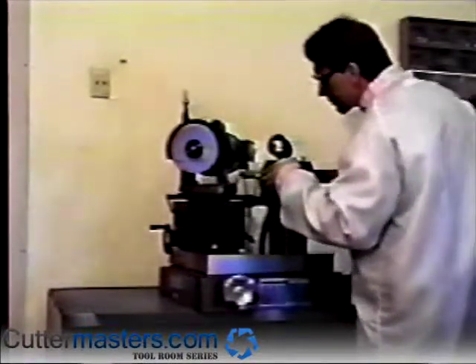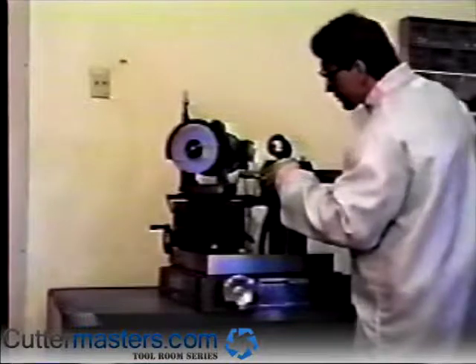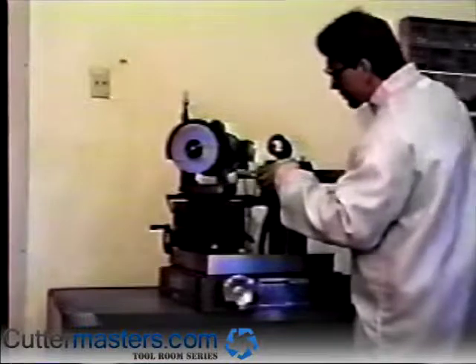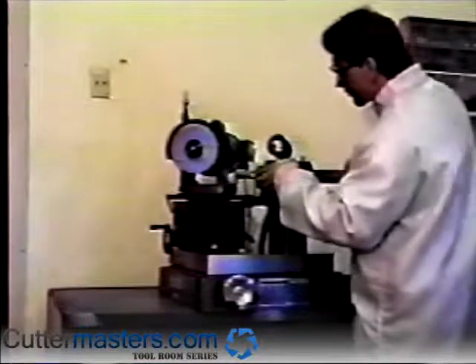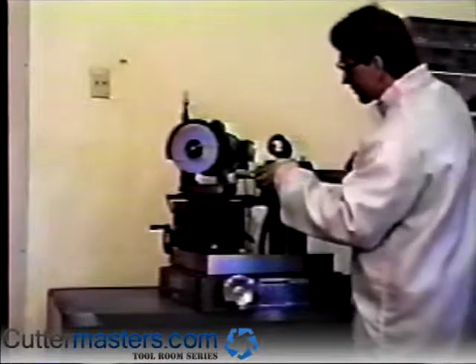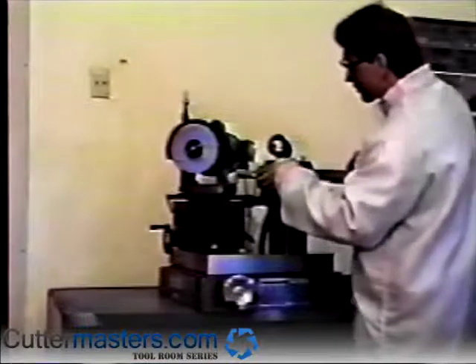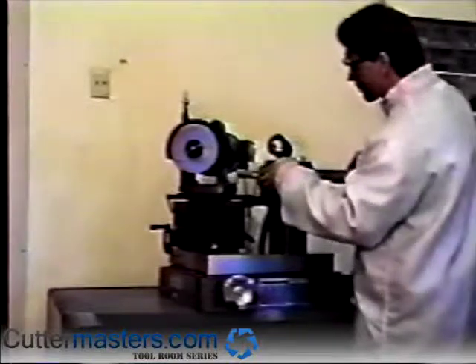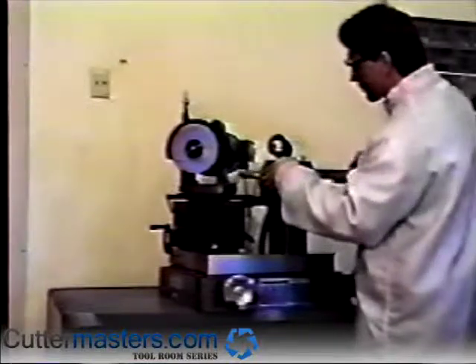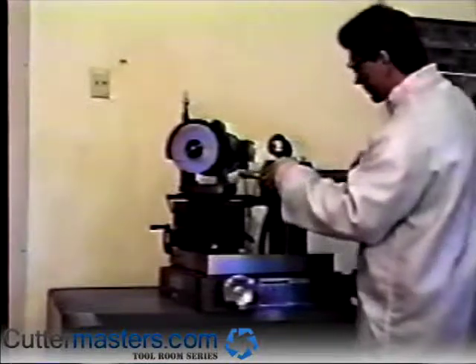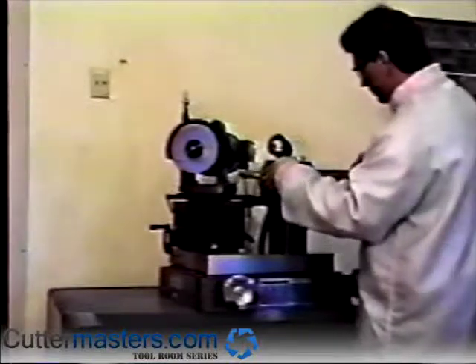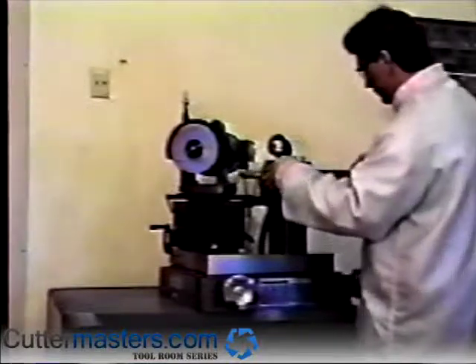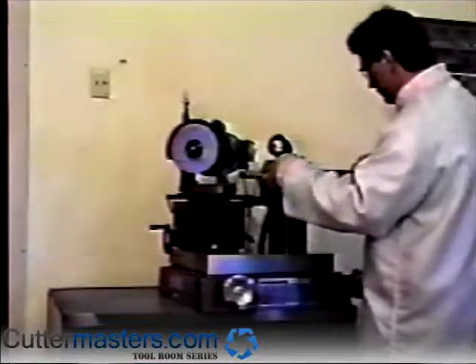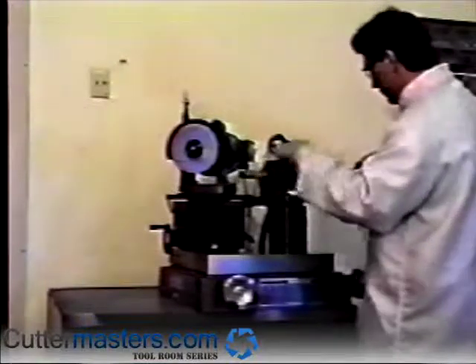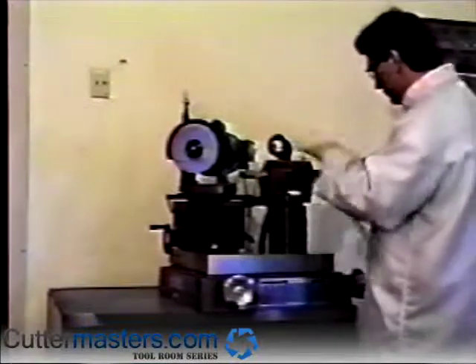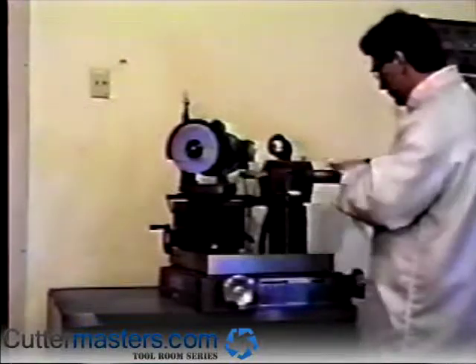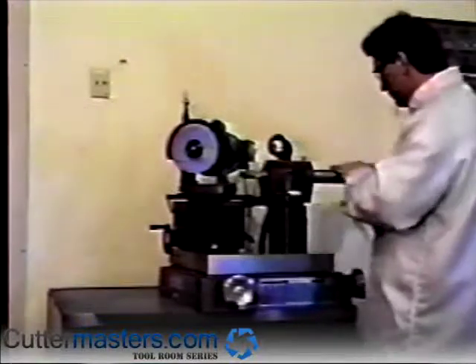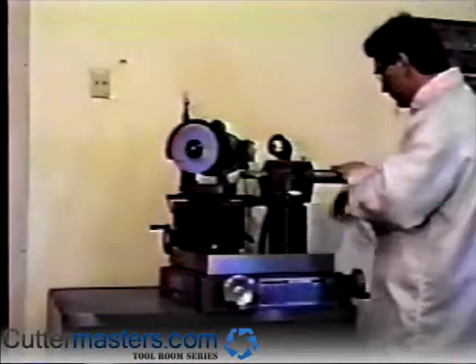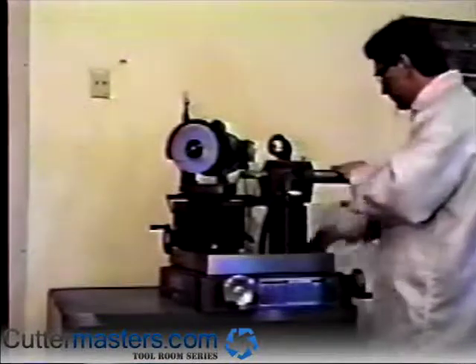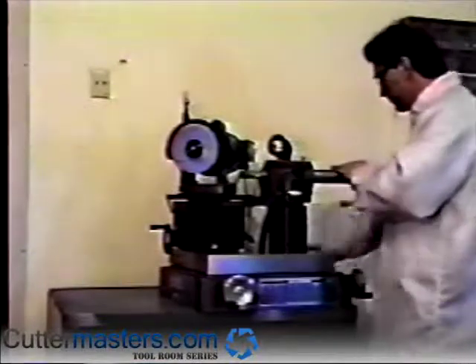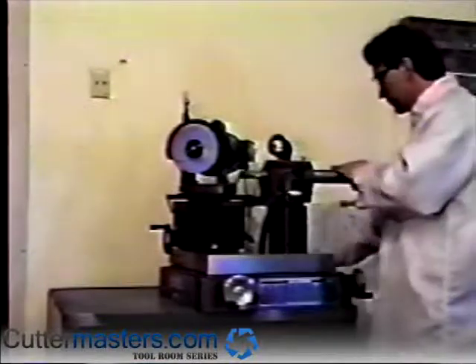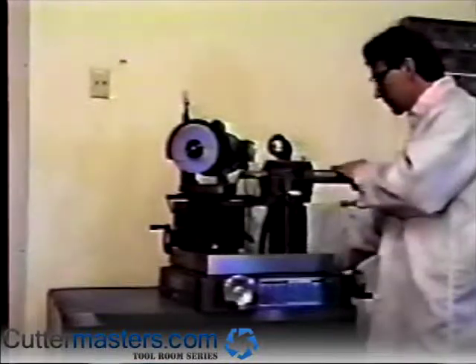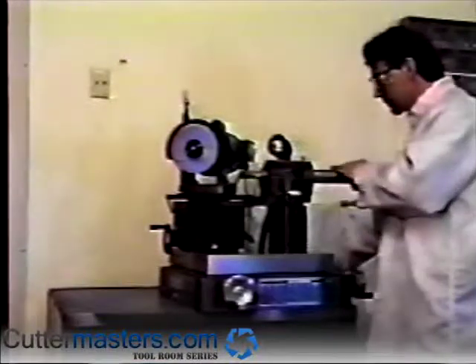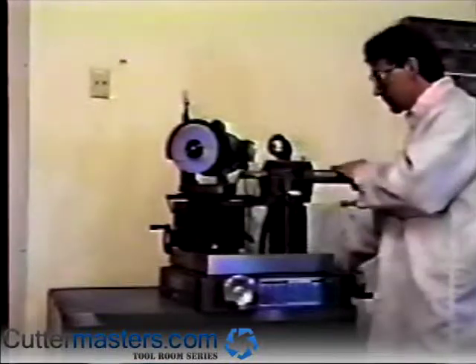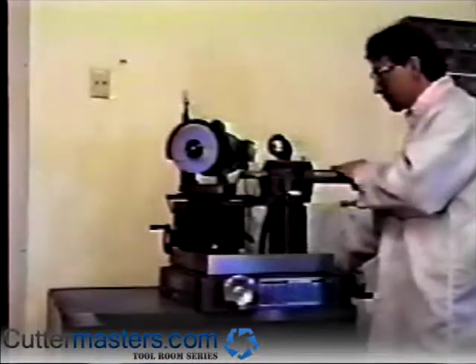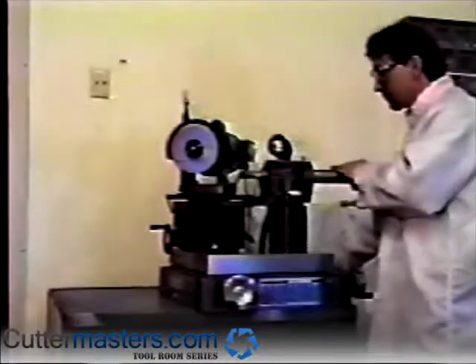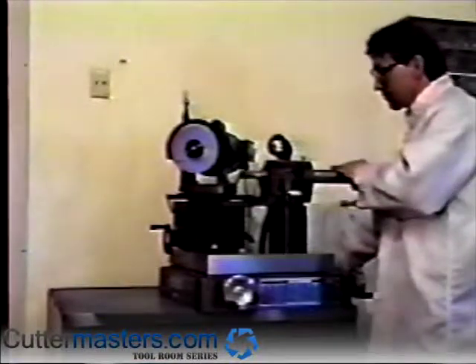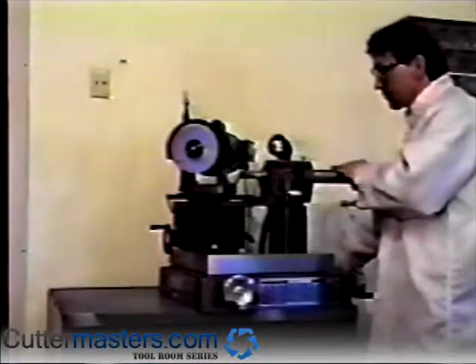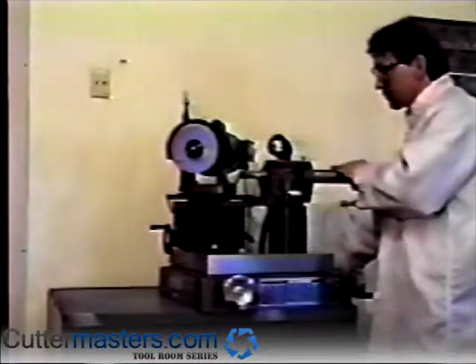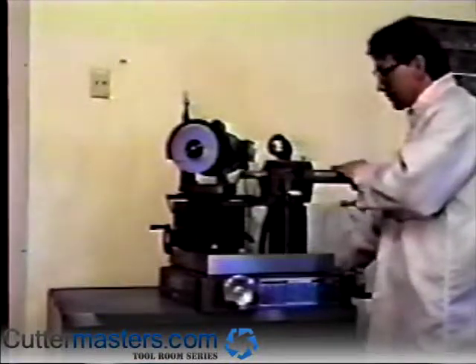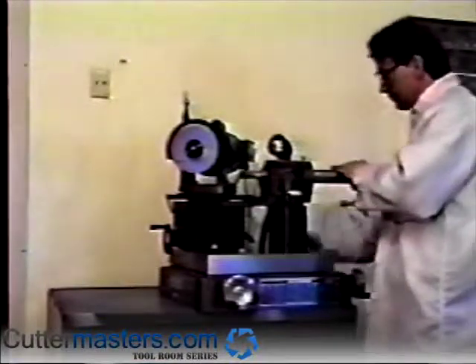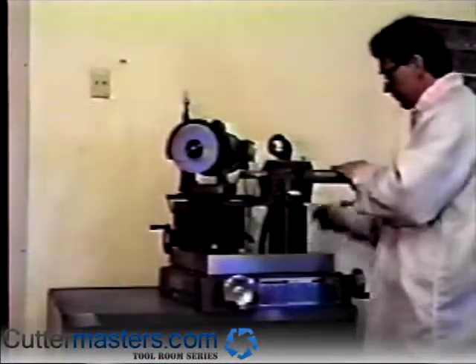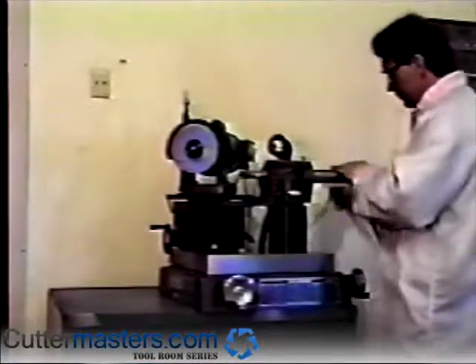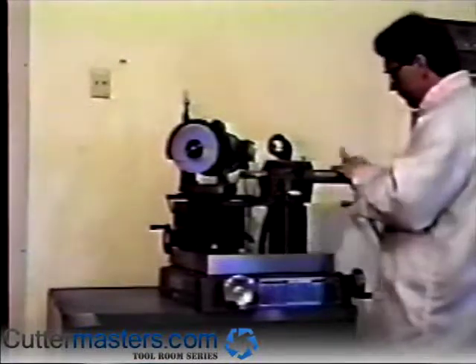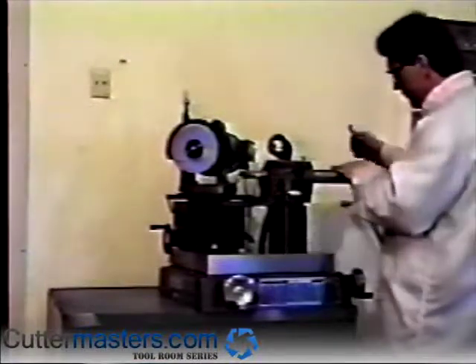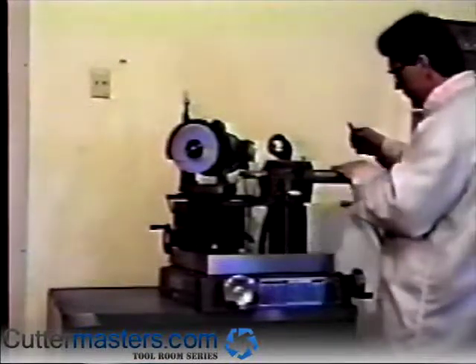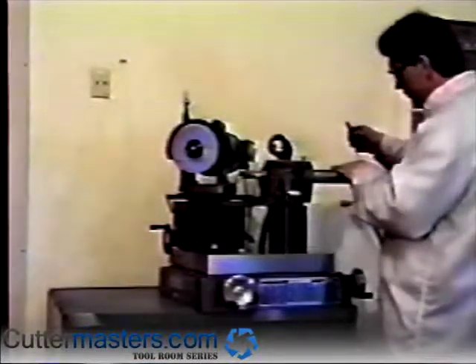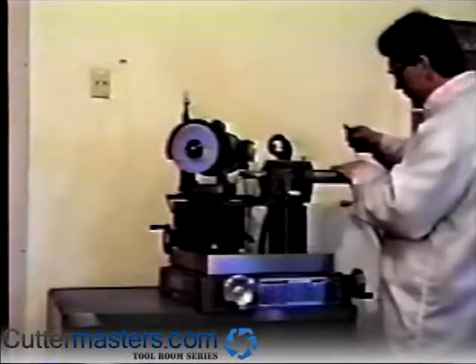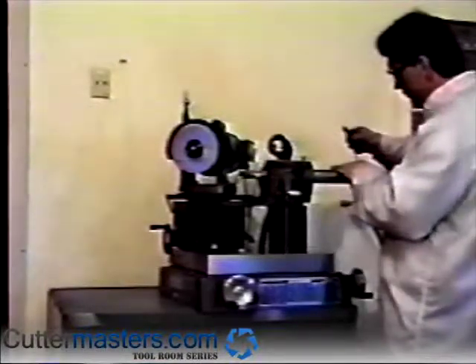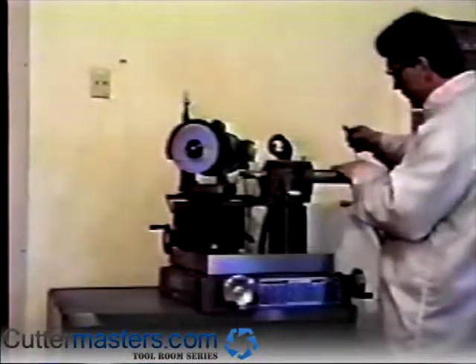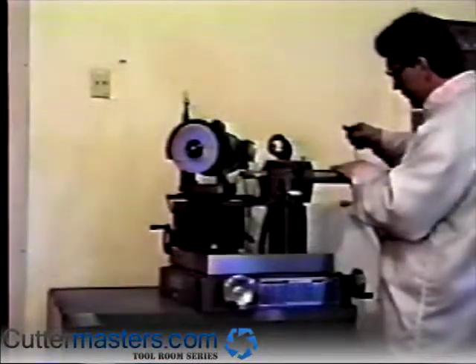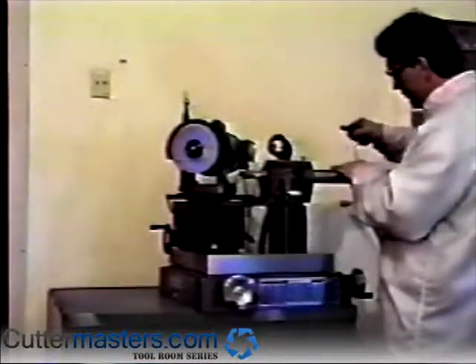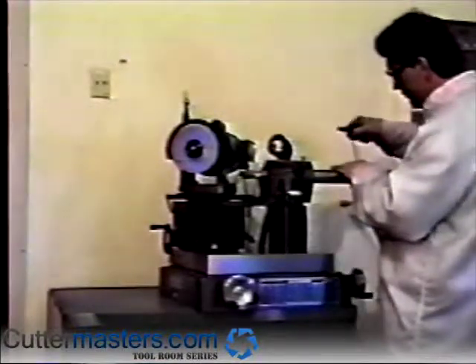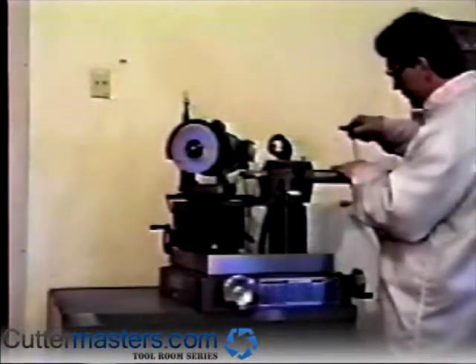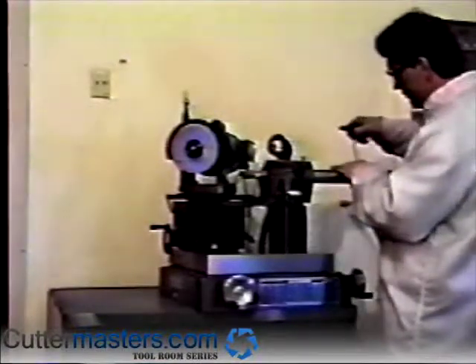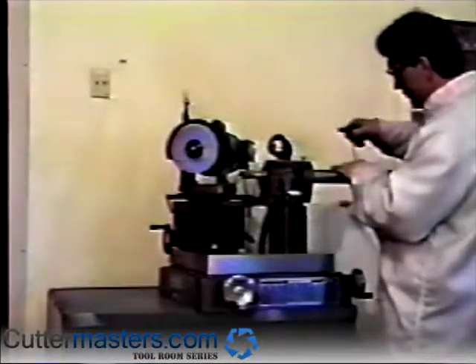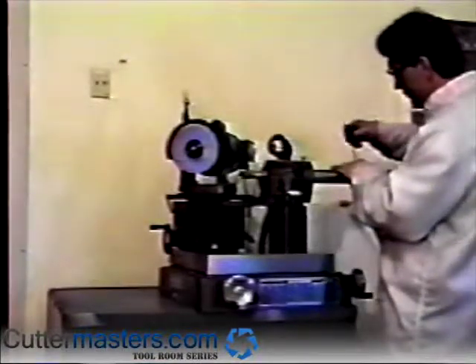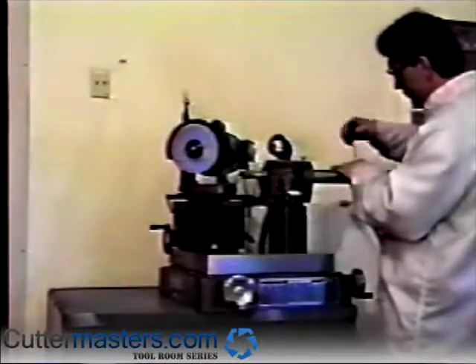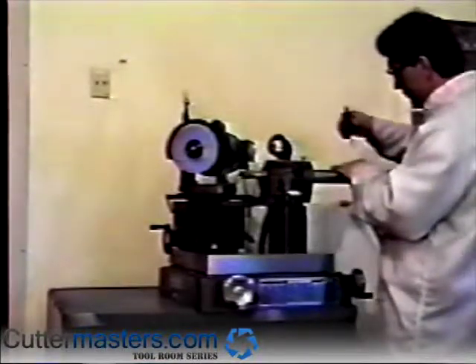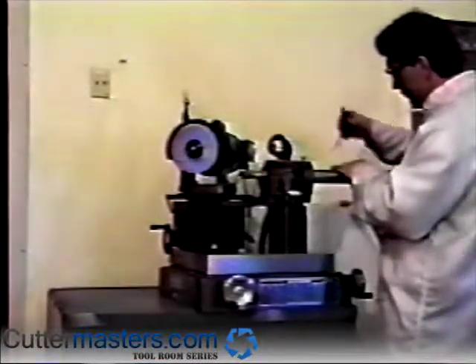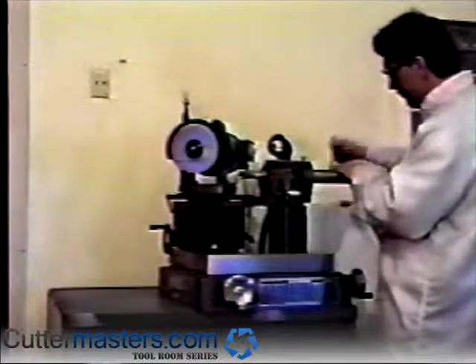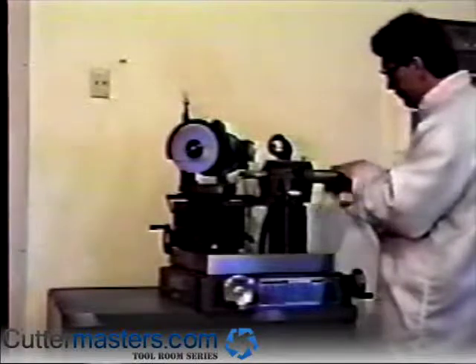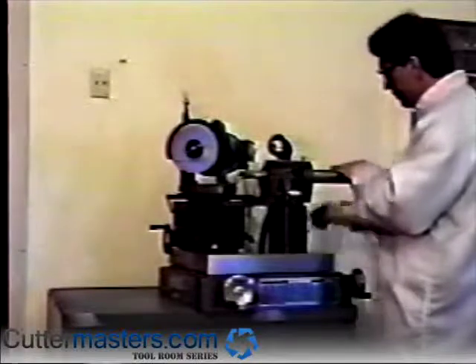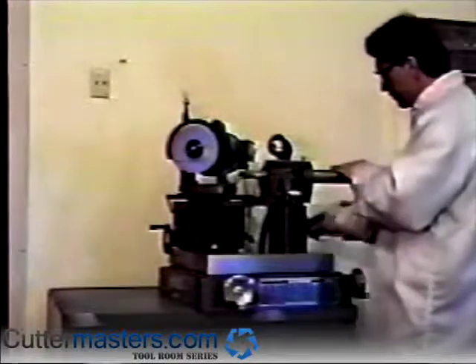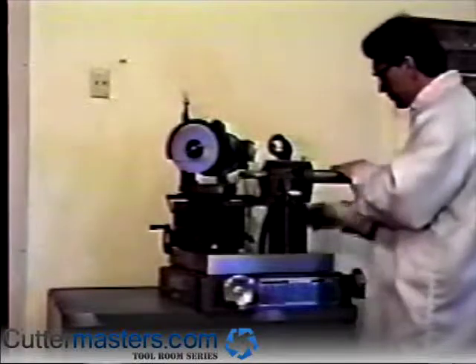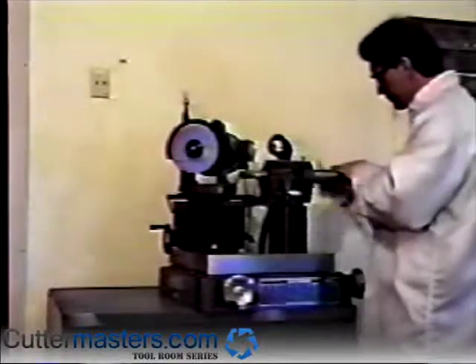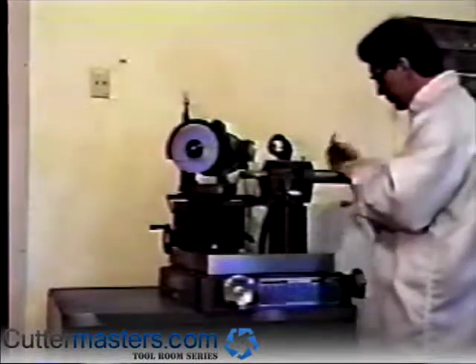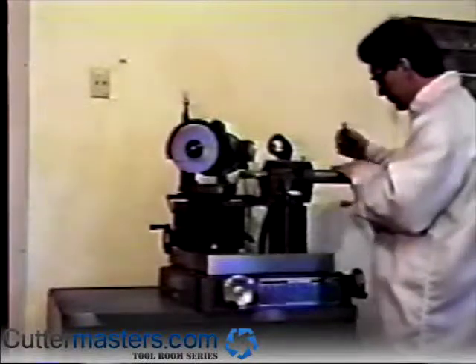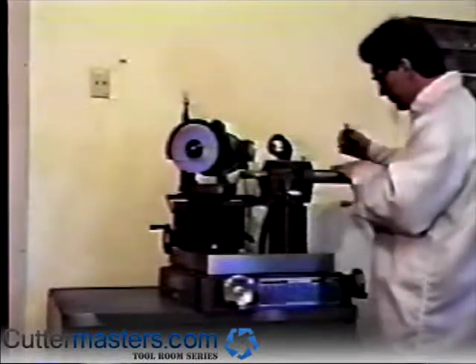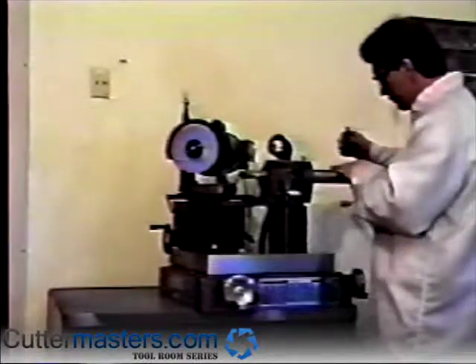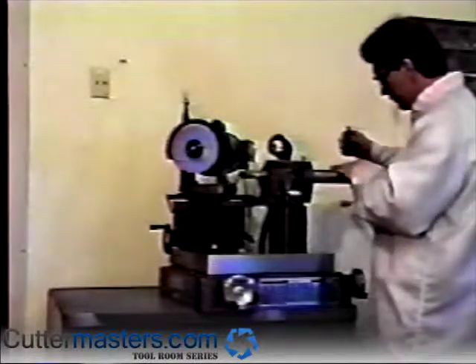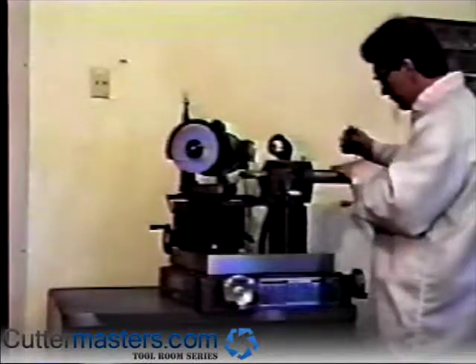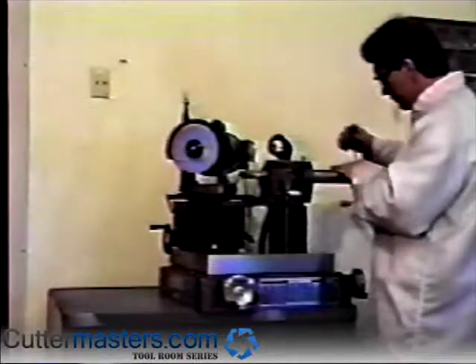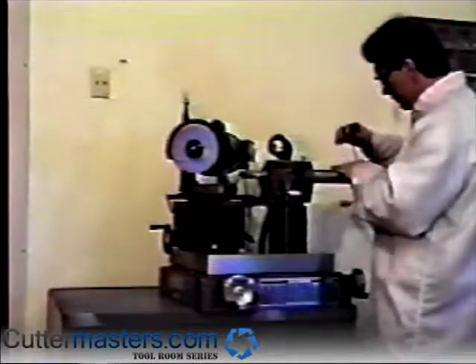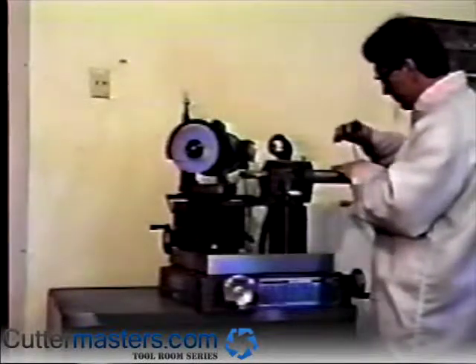The more you feed the wheel towards you, the less hook you will generate. Feed it out and you will create more hook.